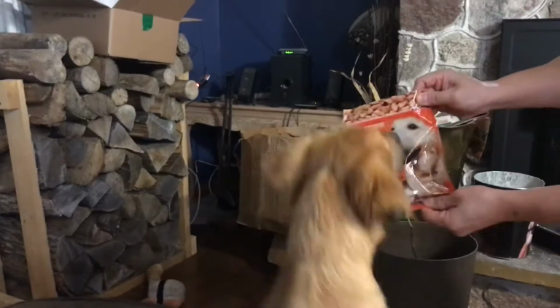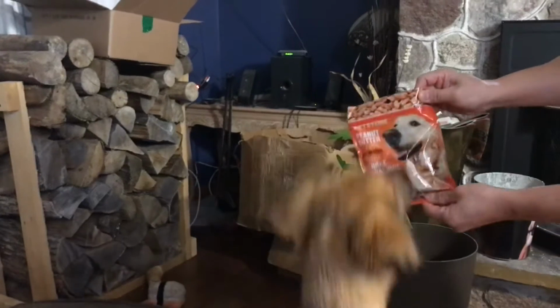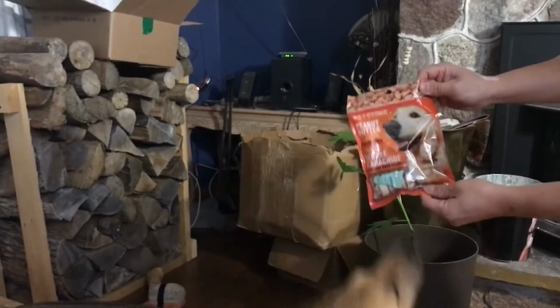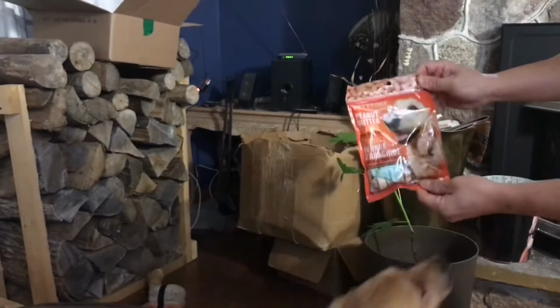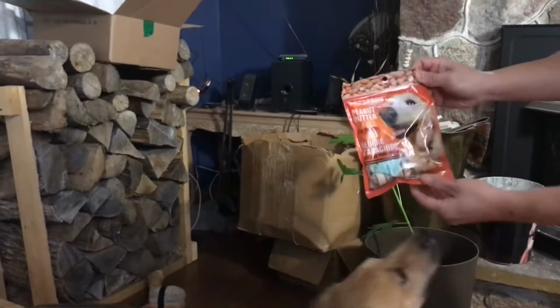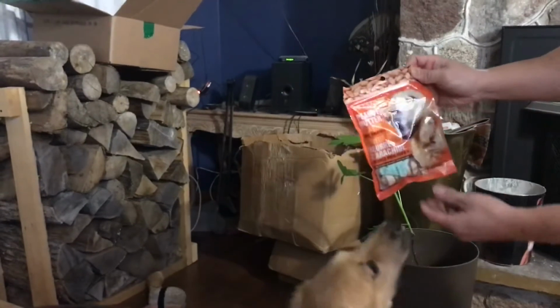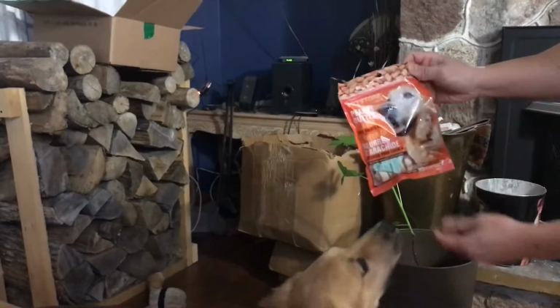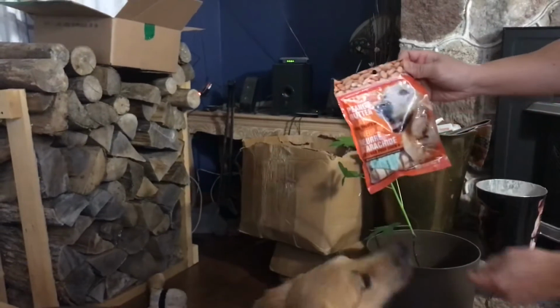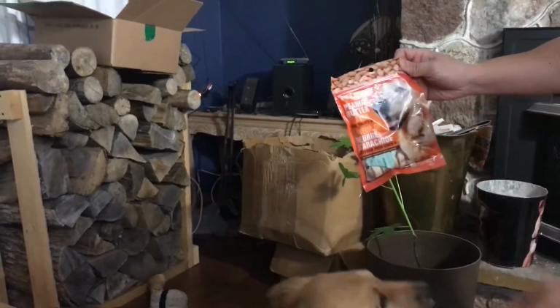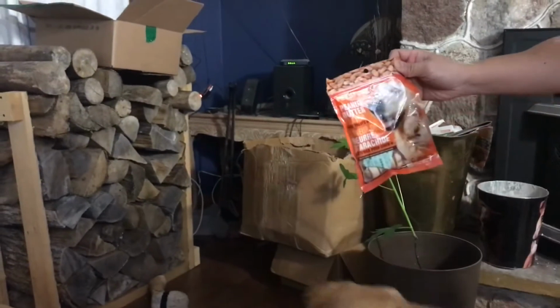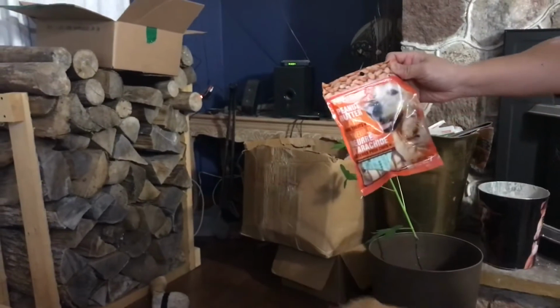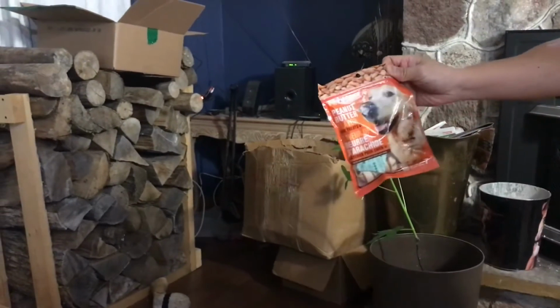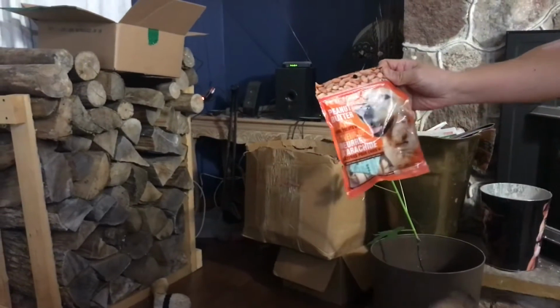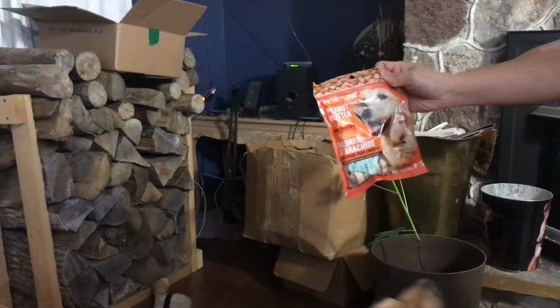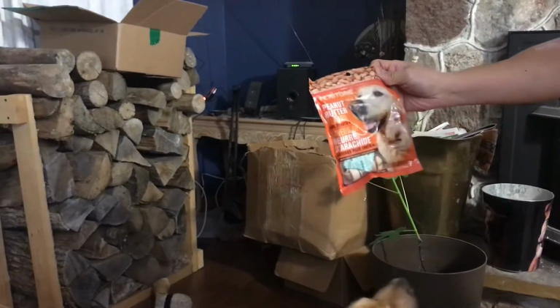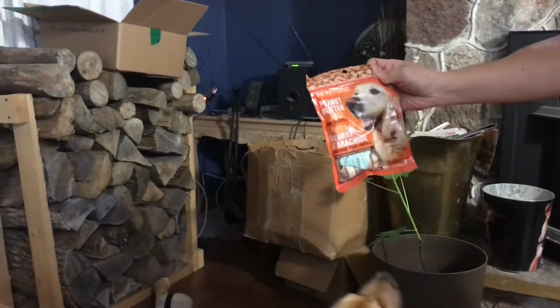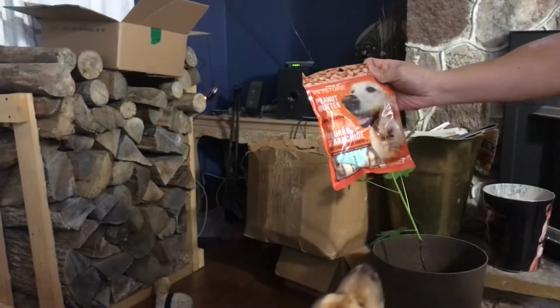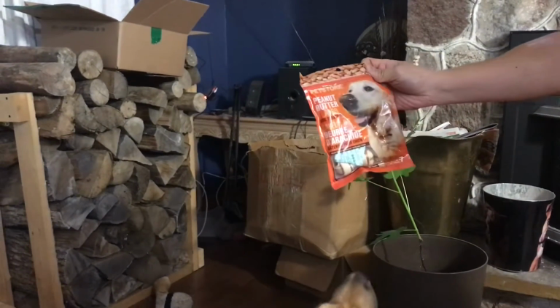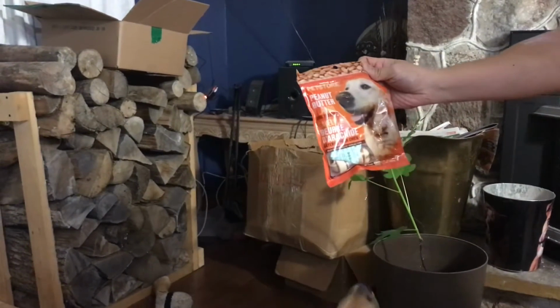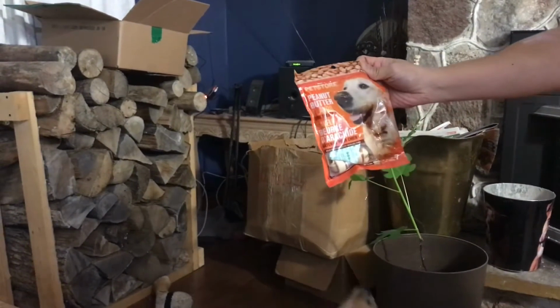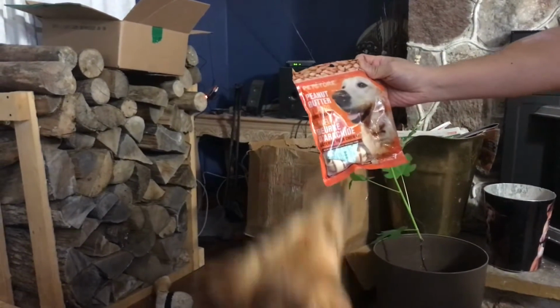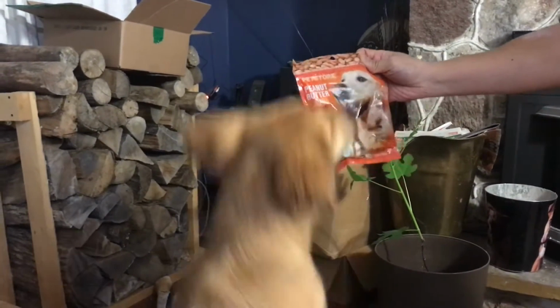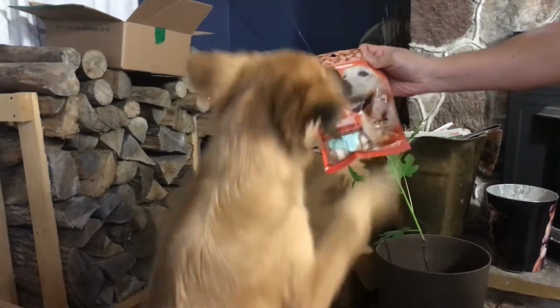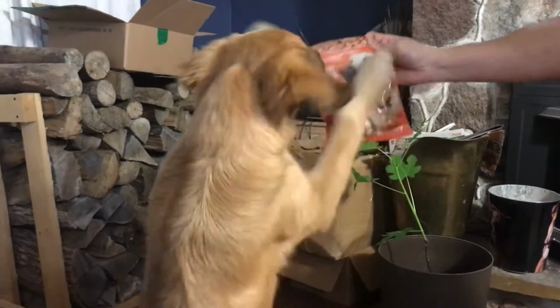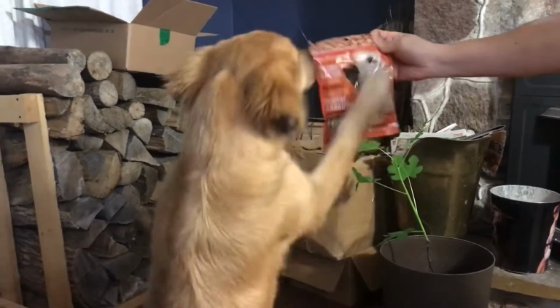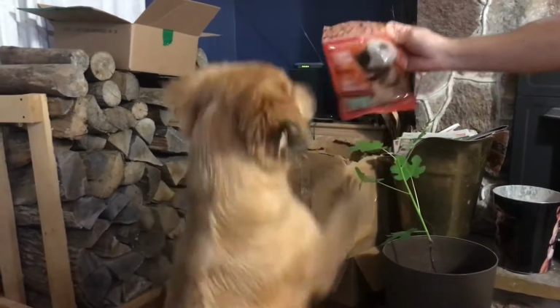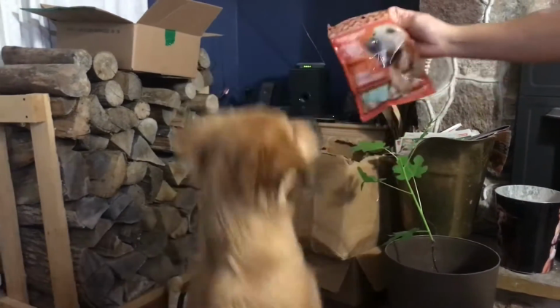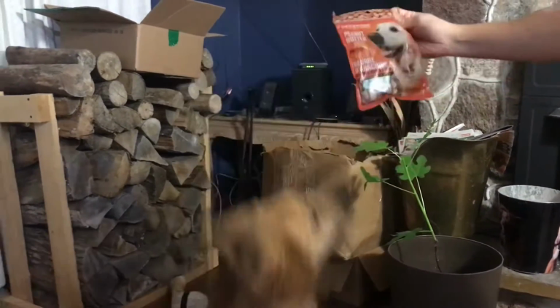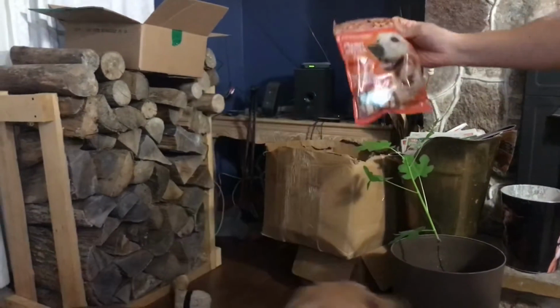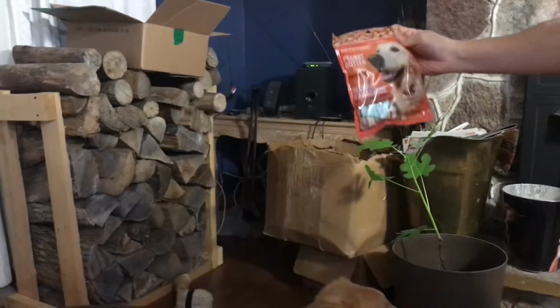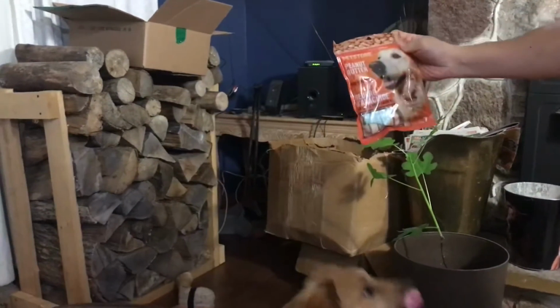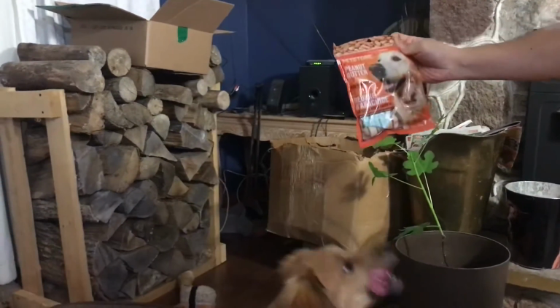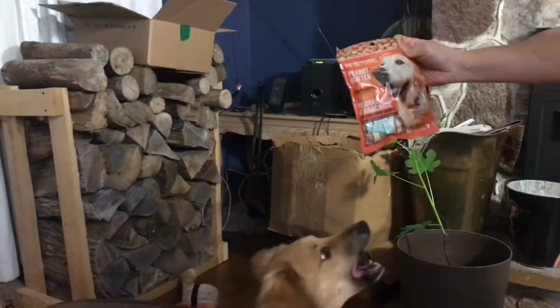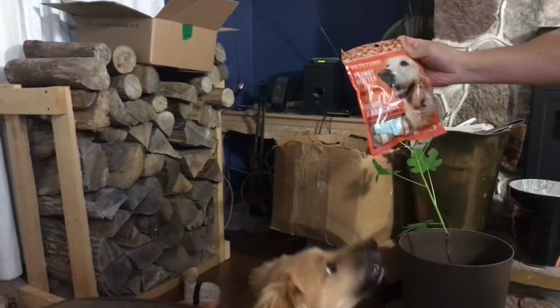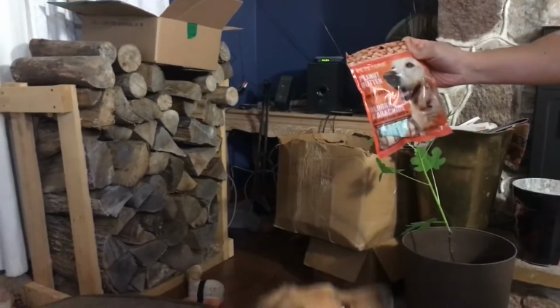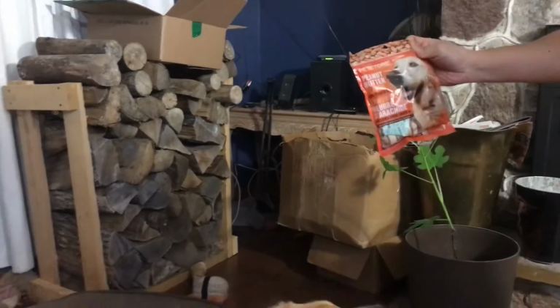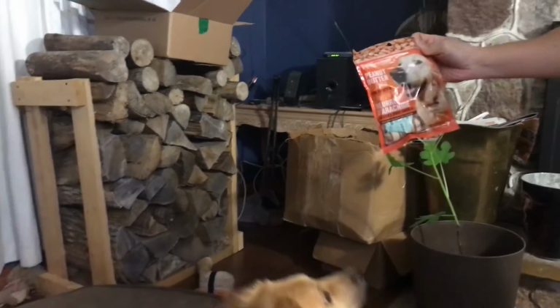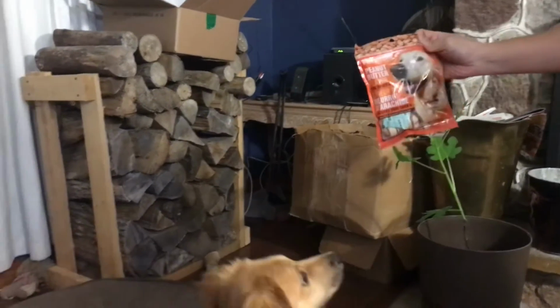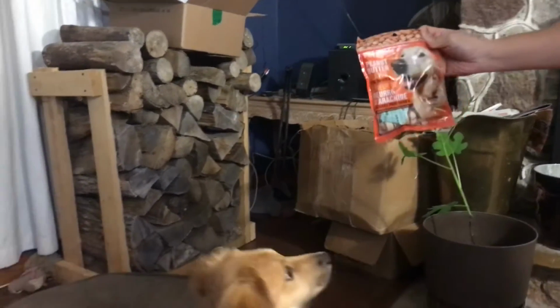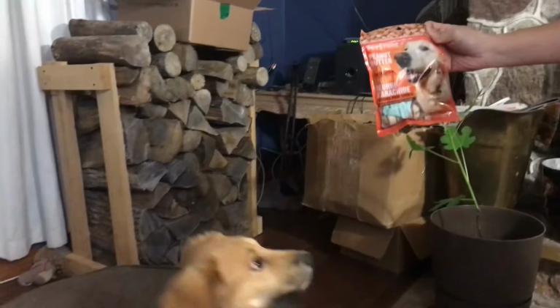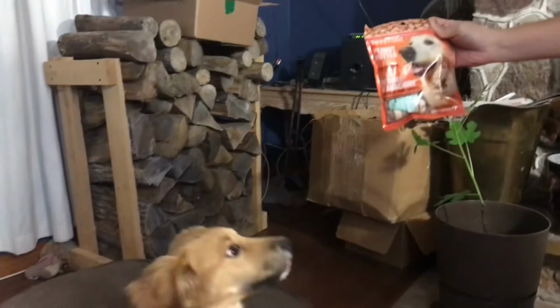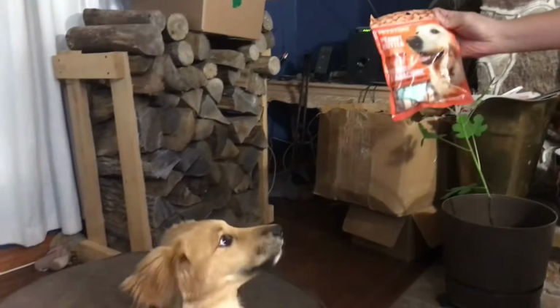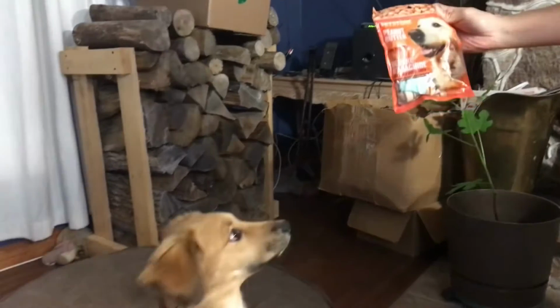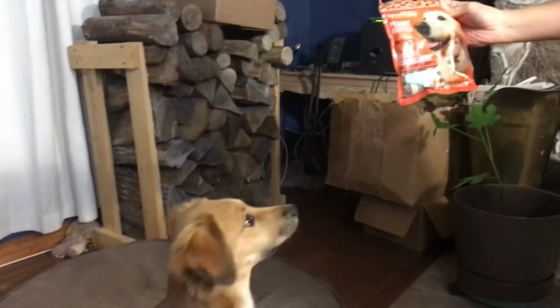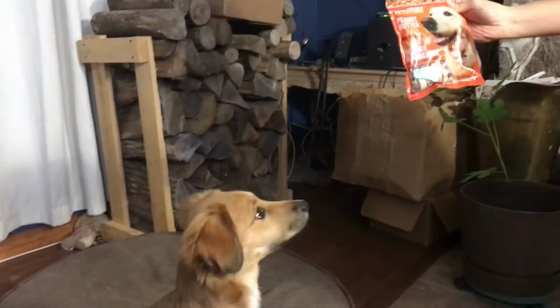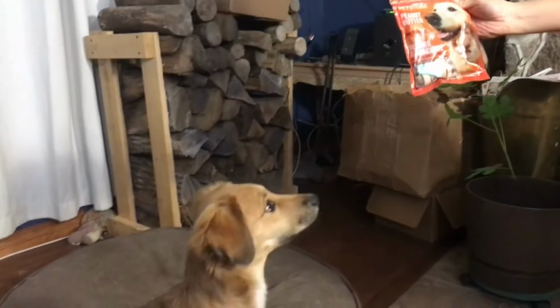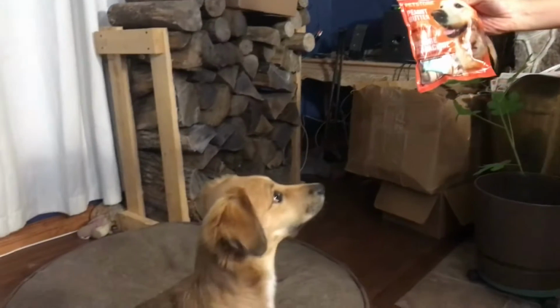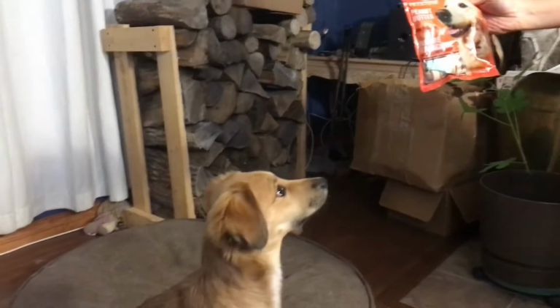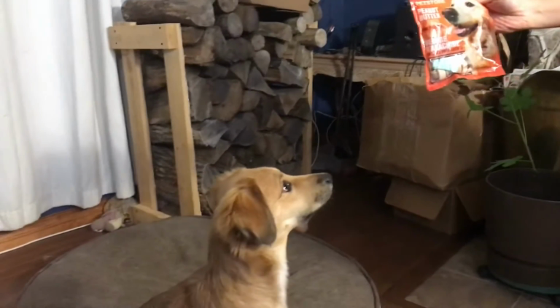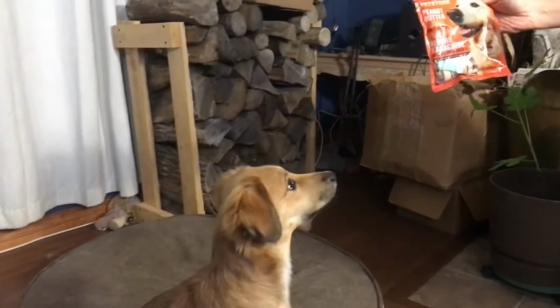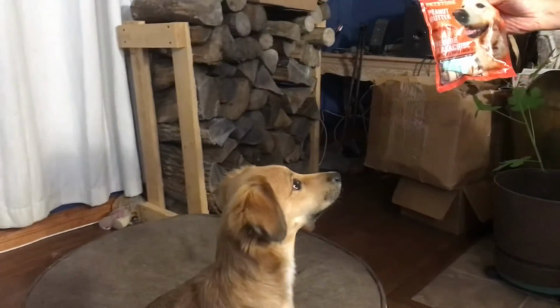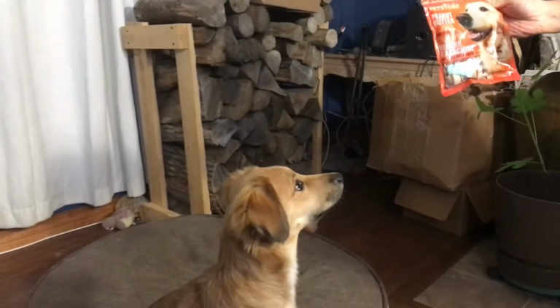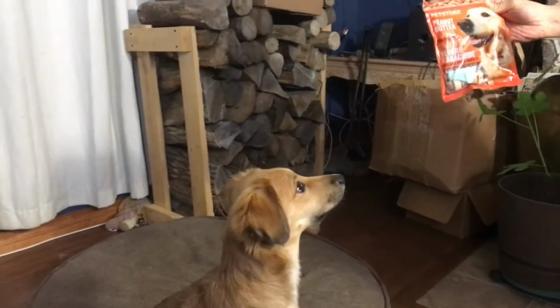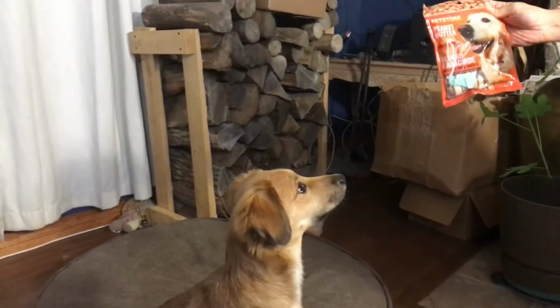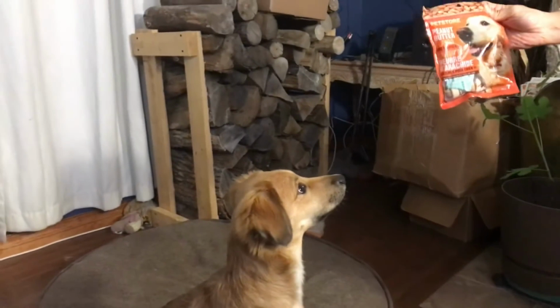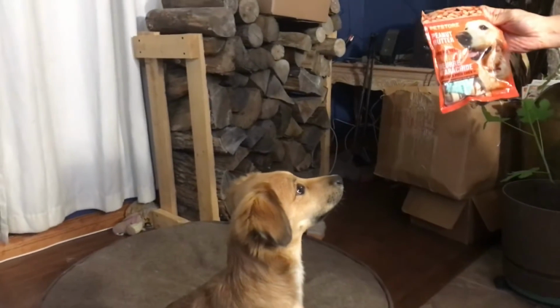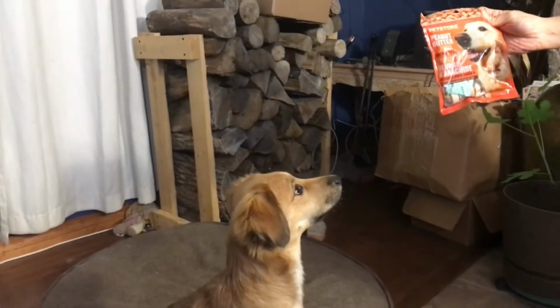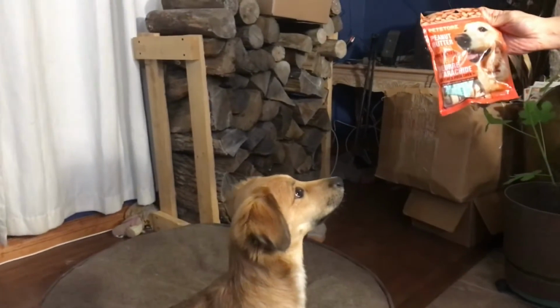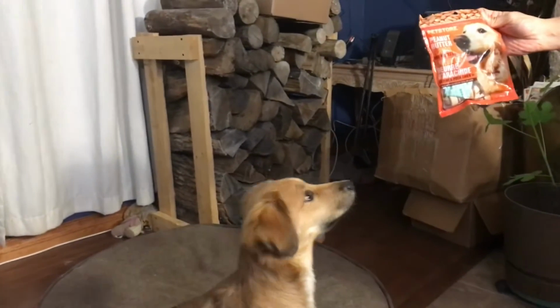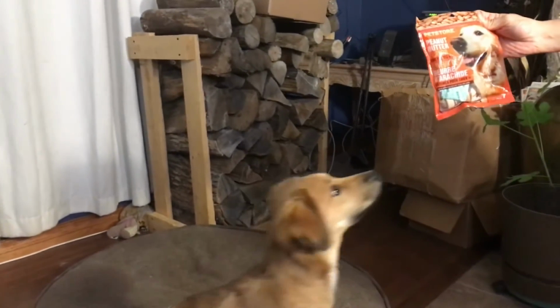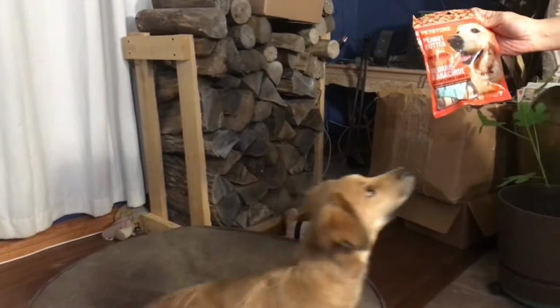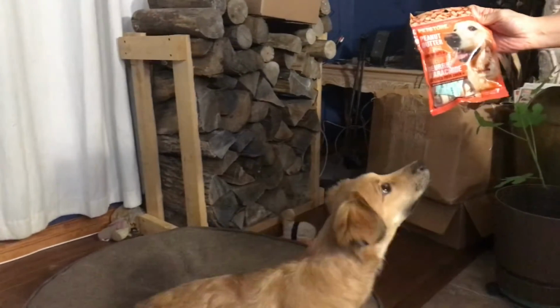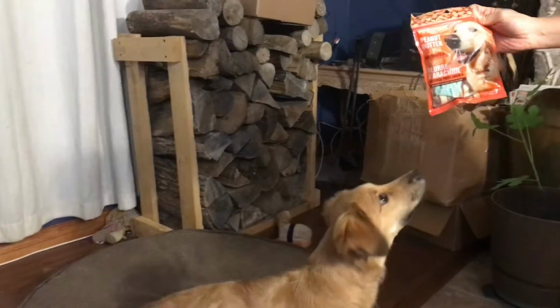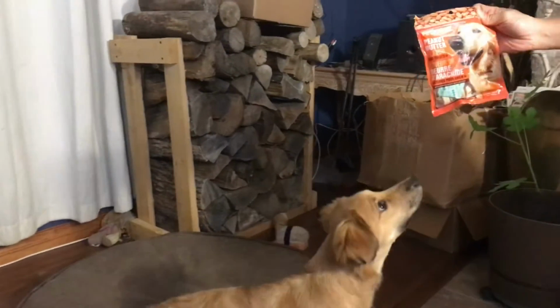So this is a peanut butter treat for Daisy's review. Let's see how she likes it.